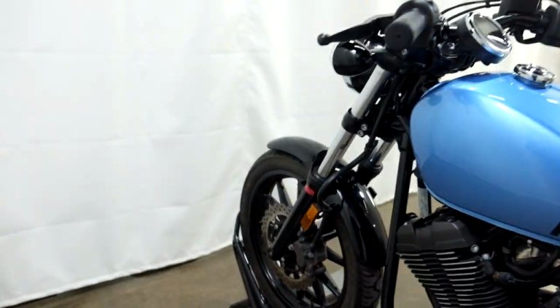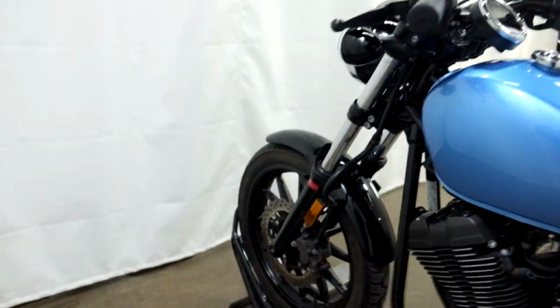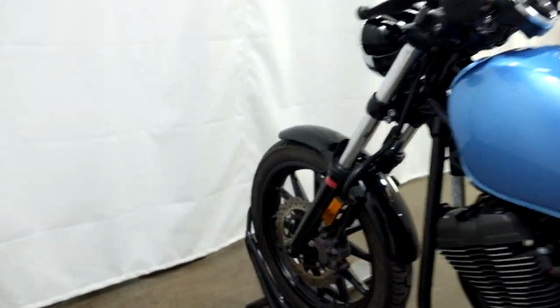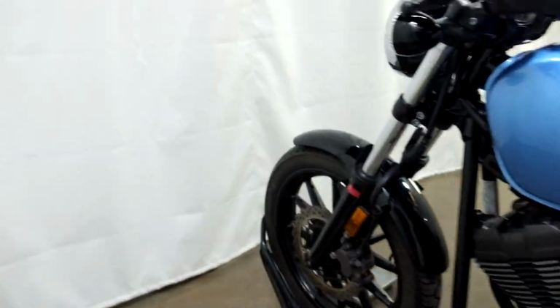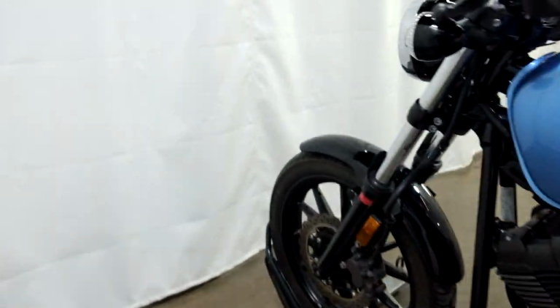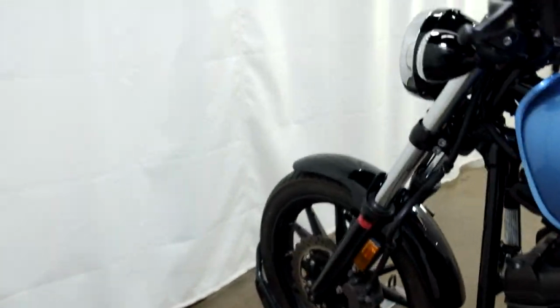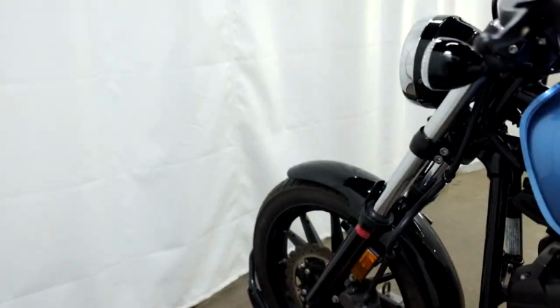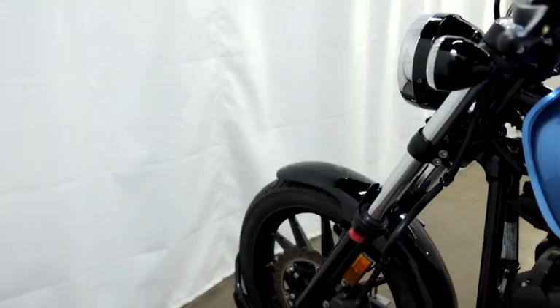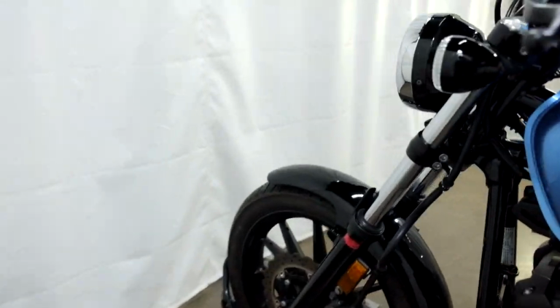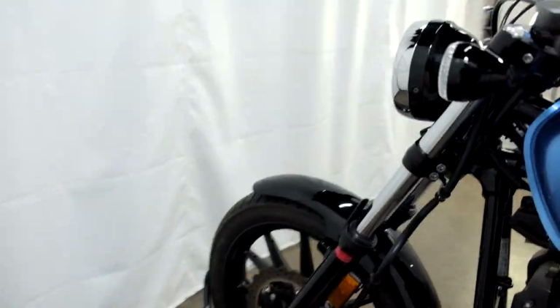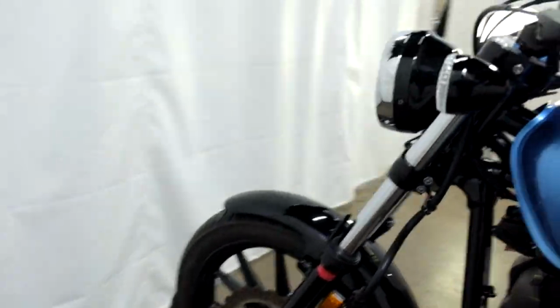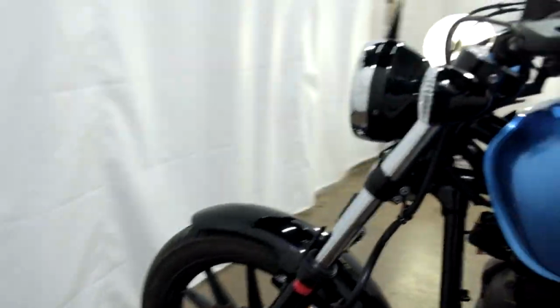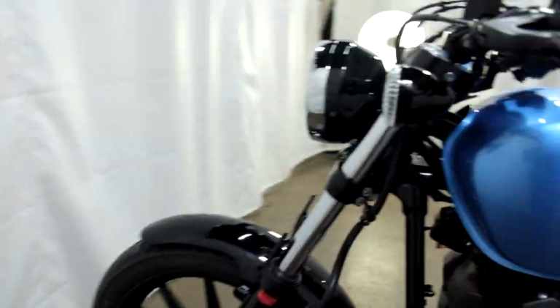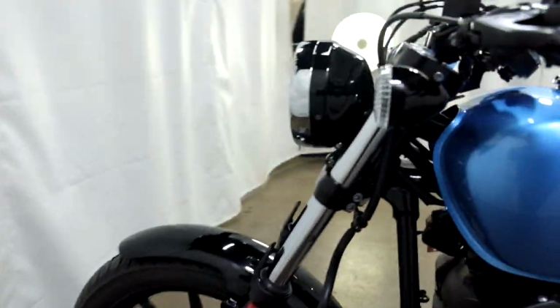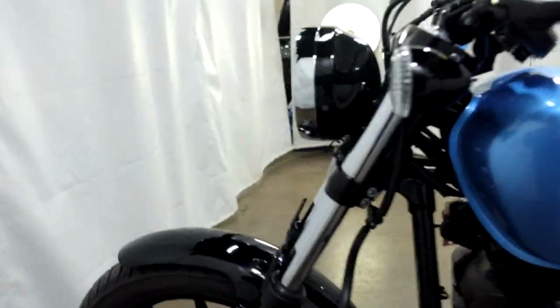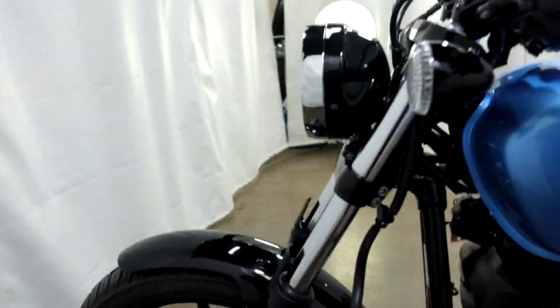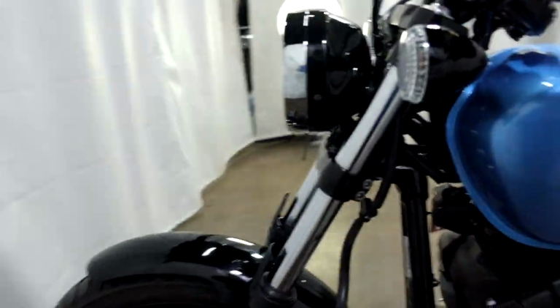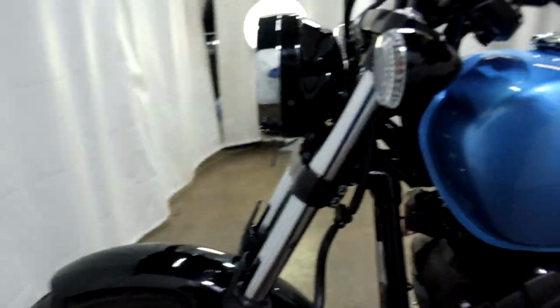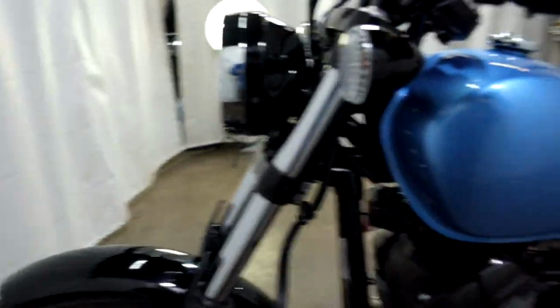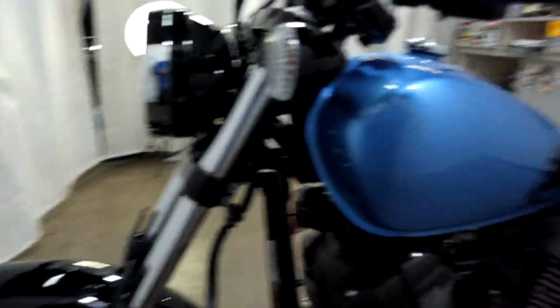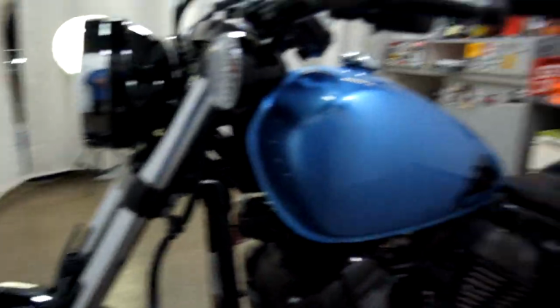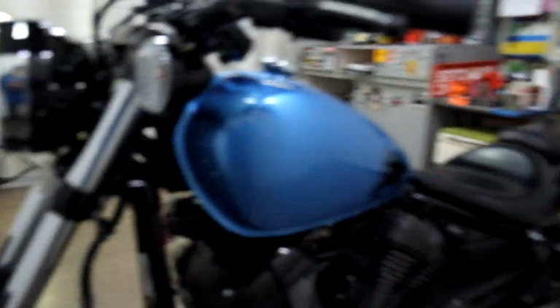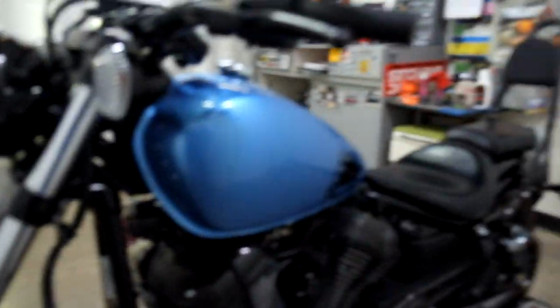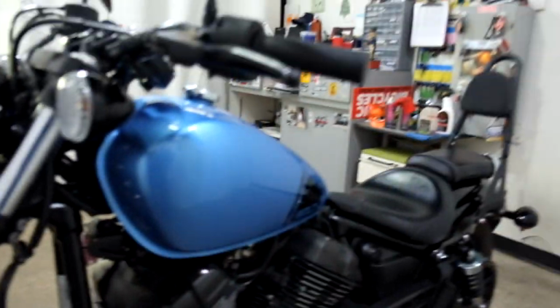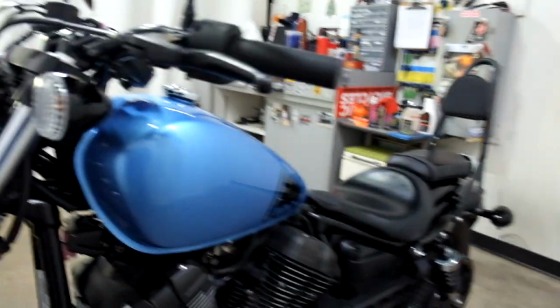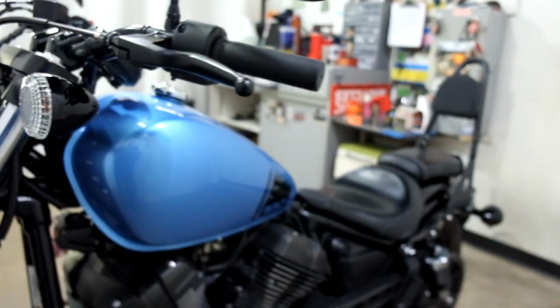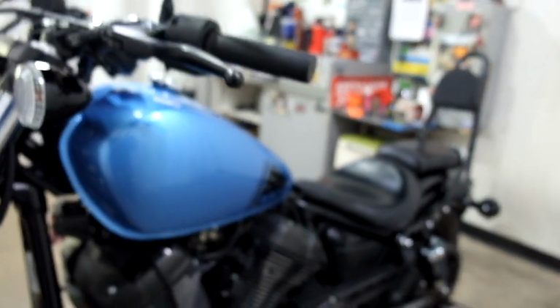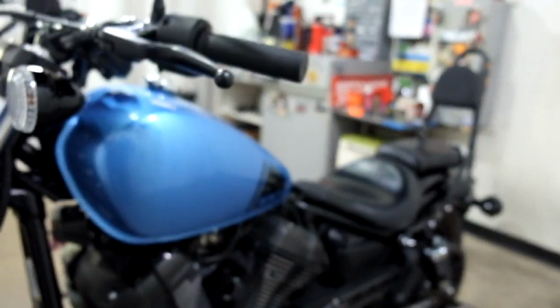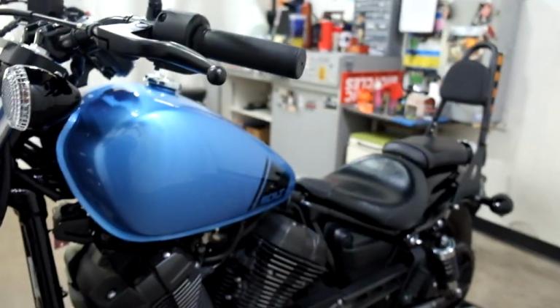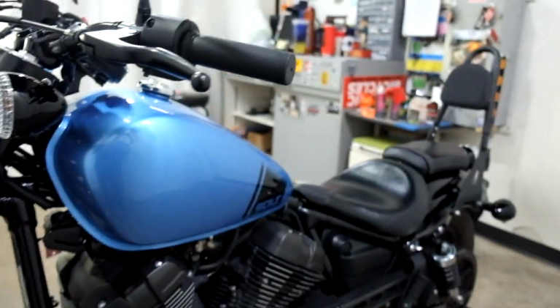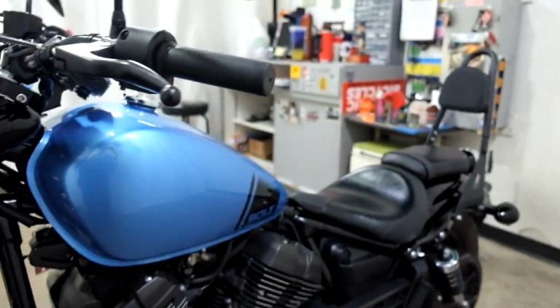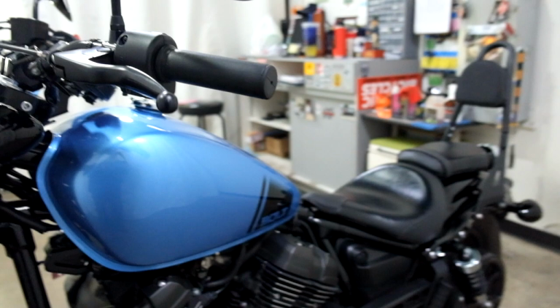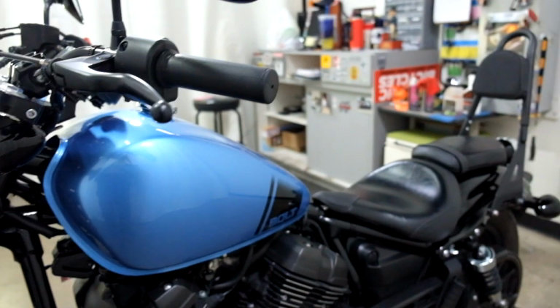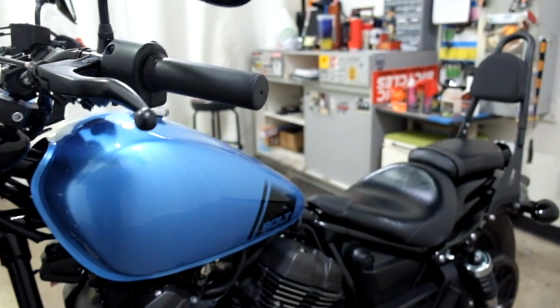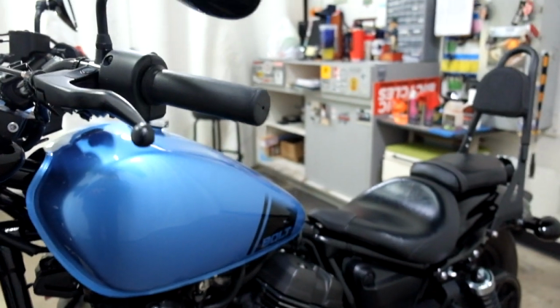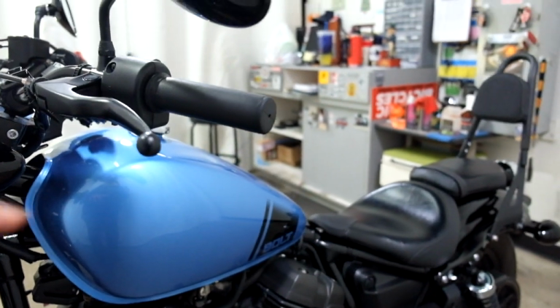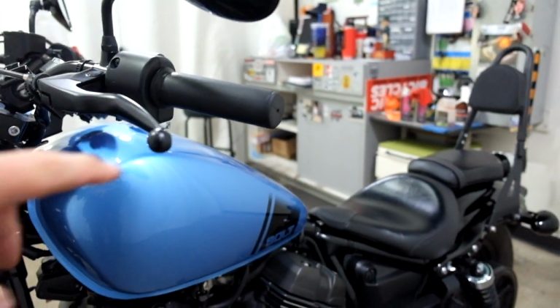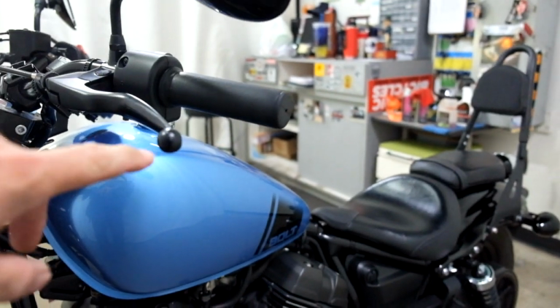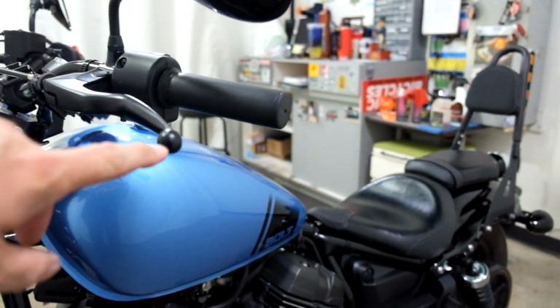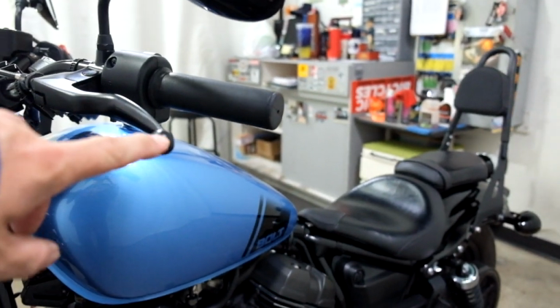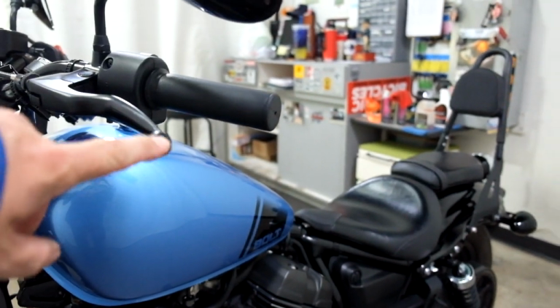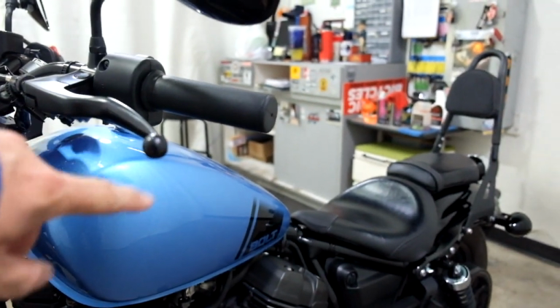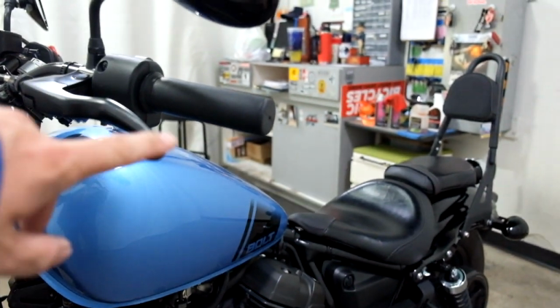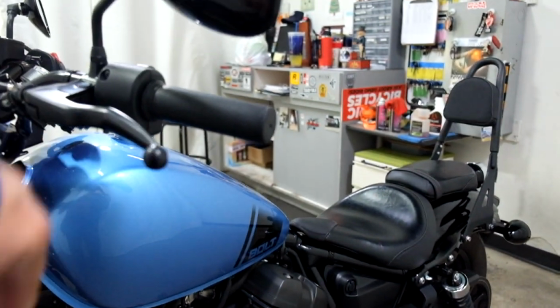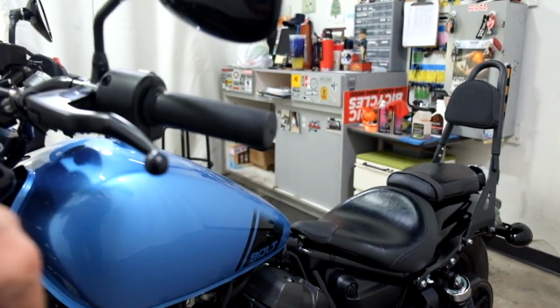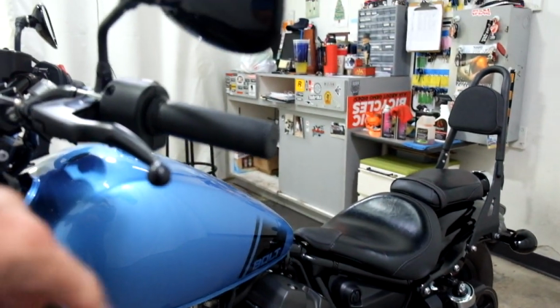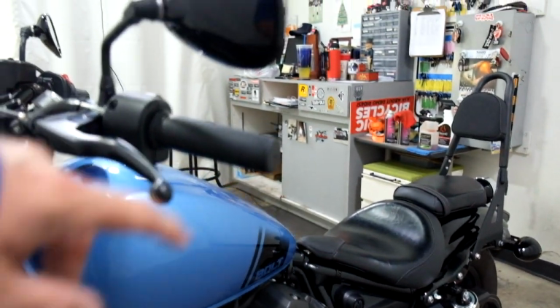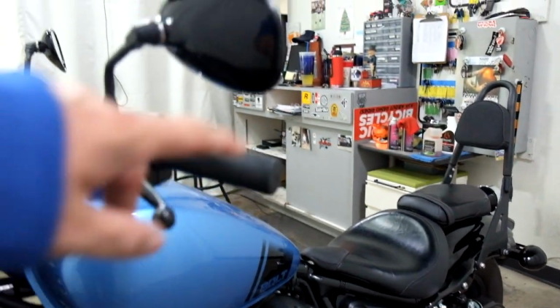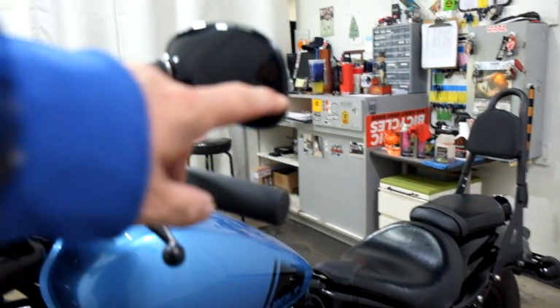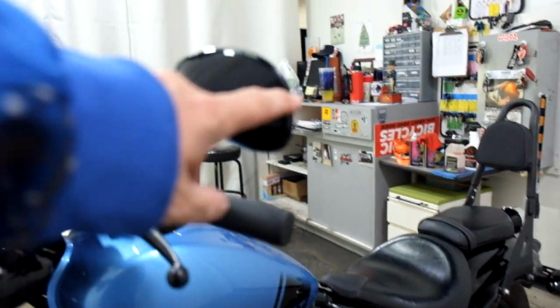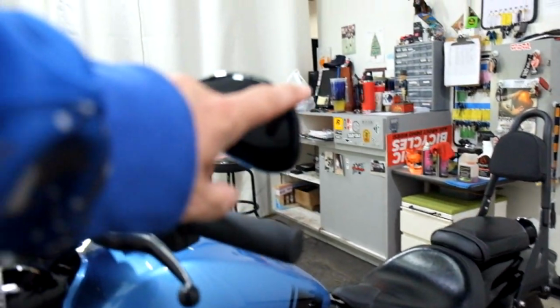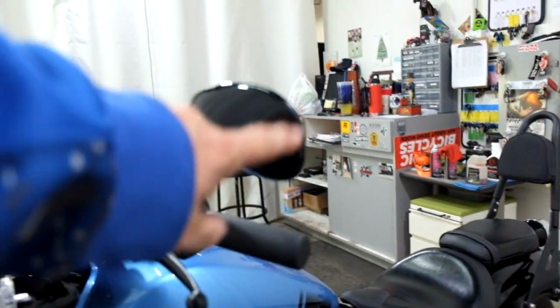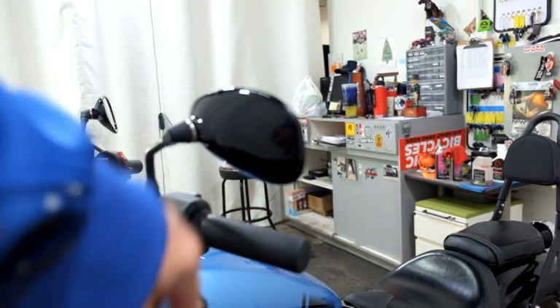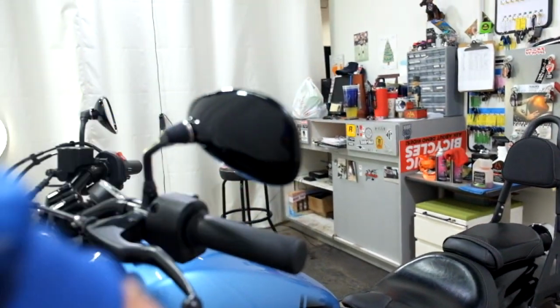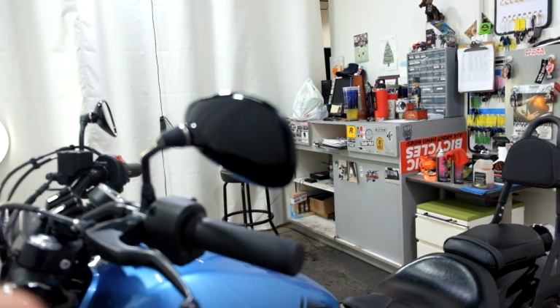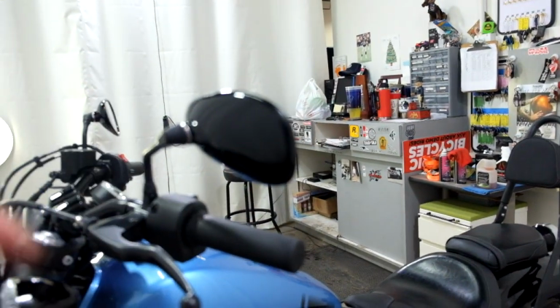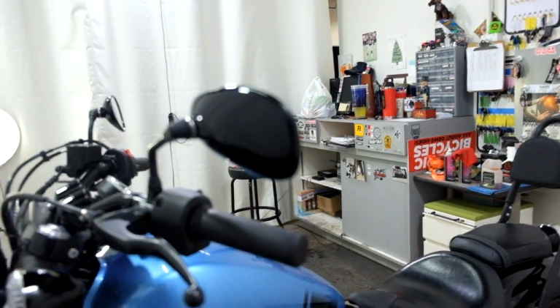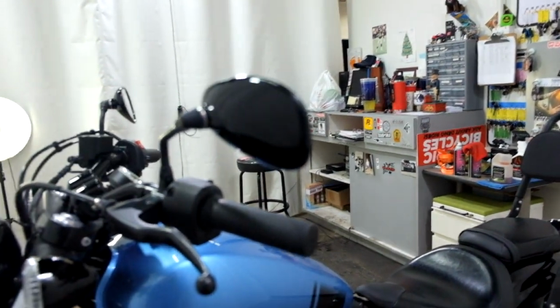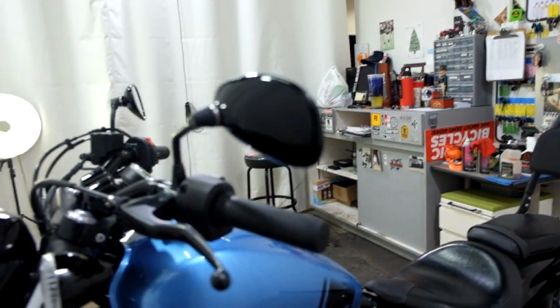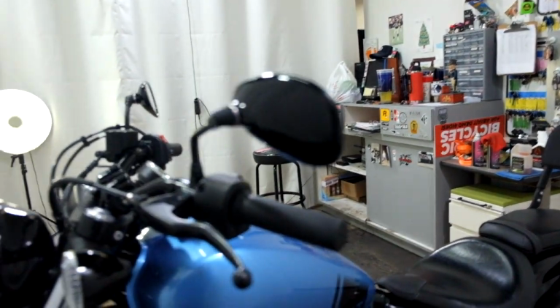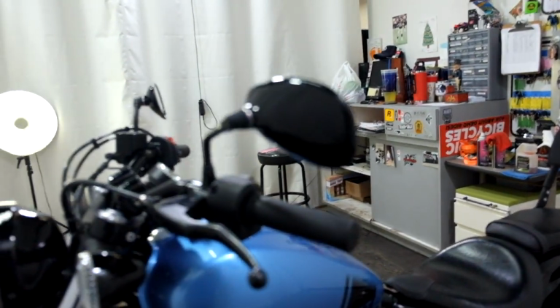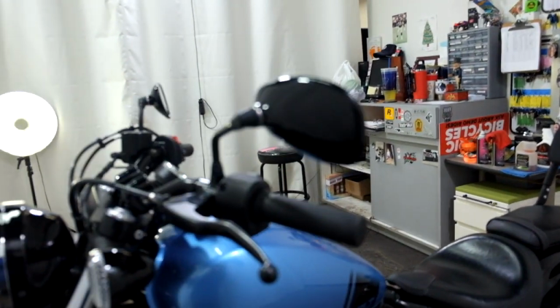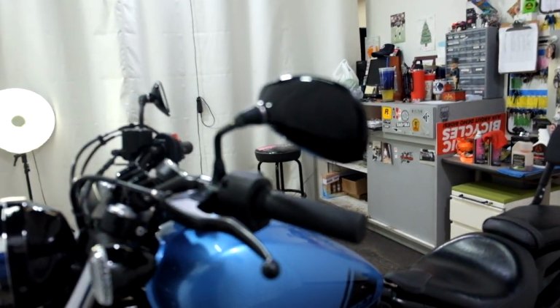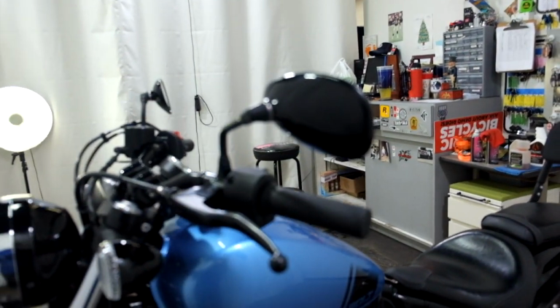And the tip over on the left side here — like I said, more of a set-down — we've got the end of the lever and the edge of the mirror scraped as well.